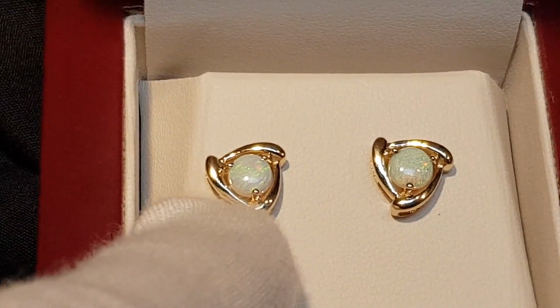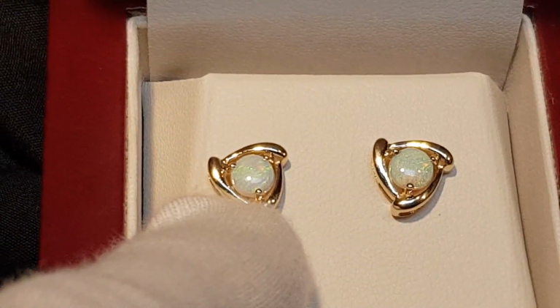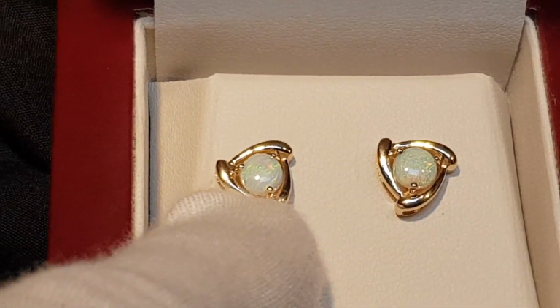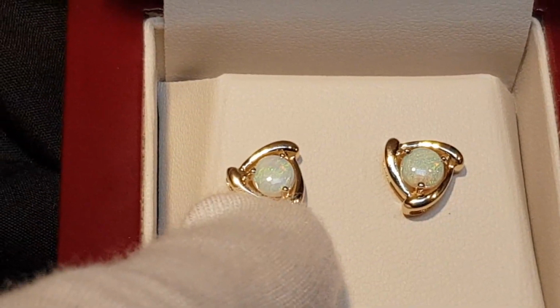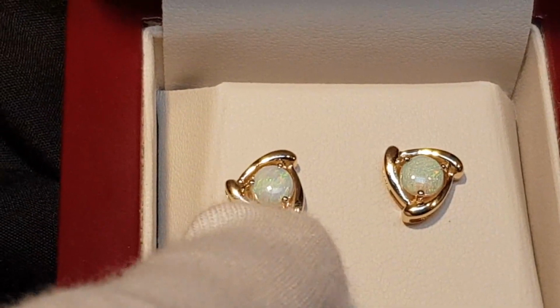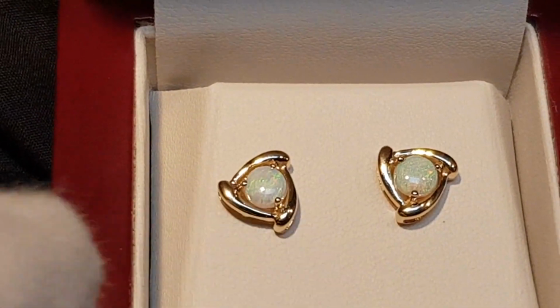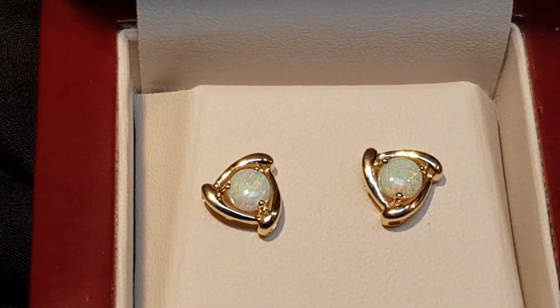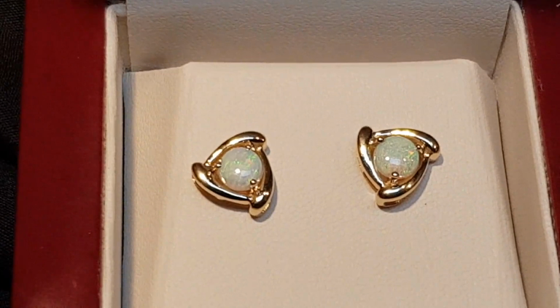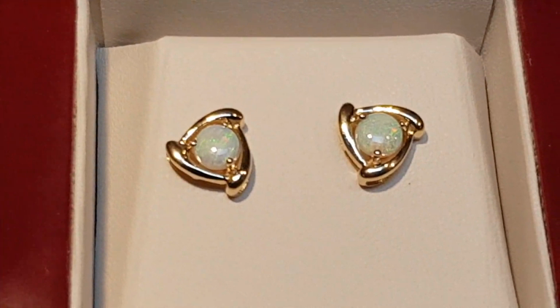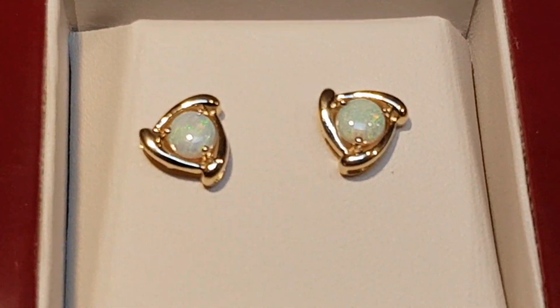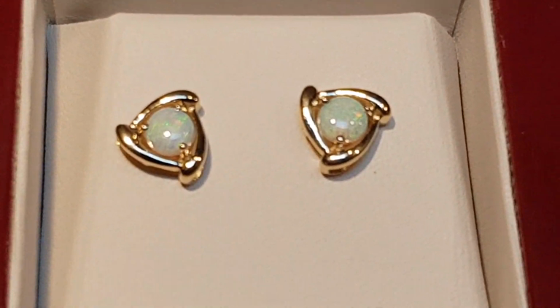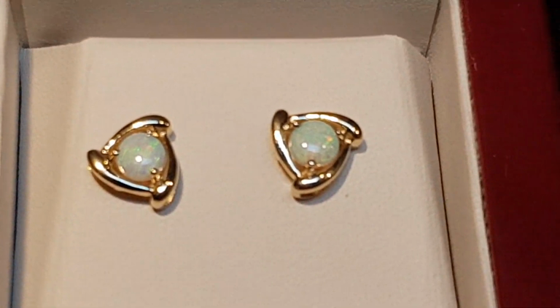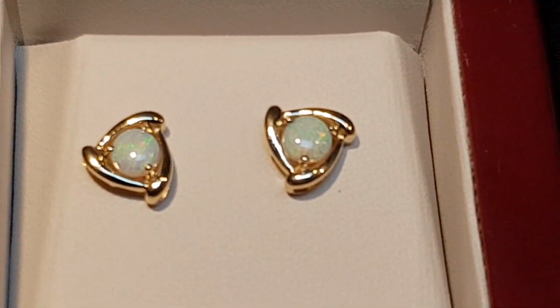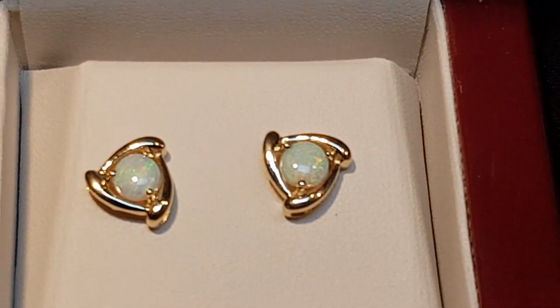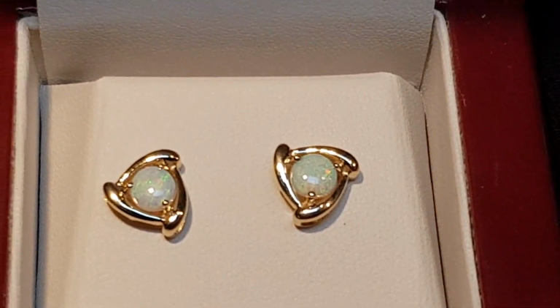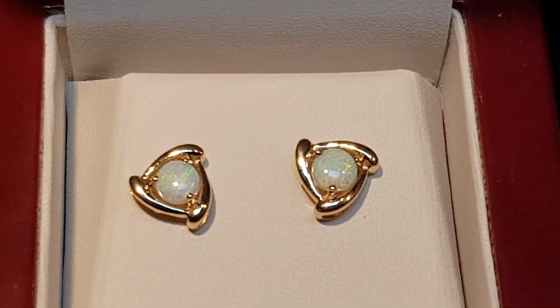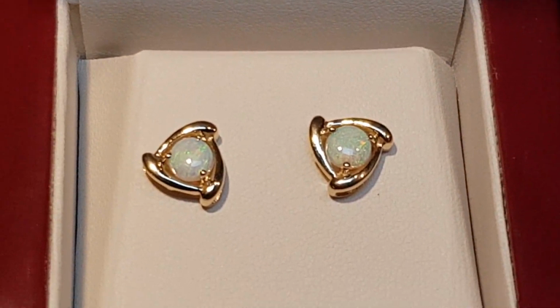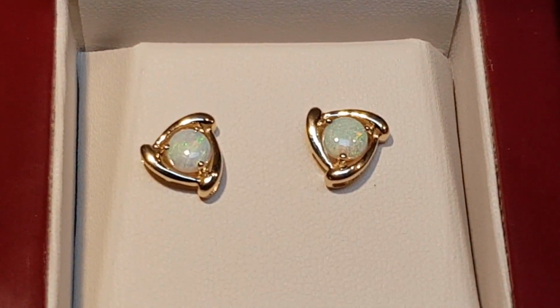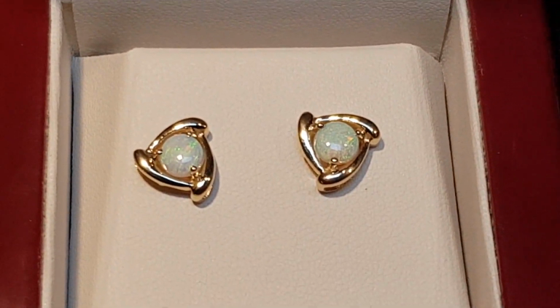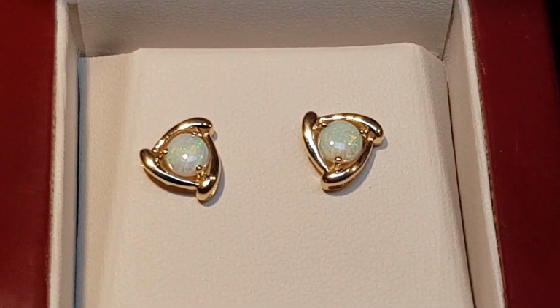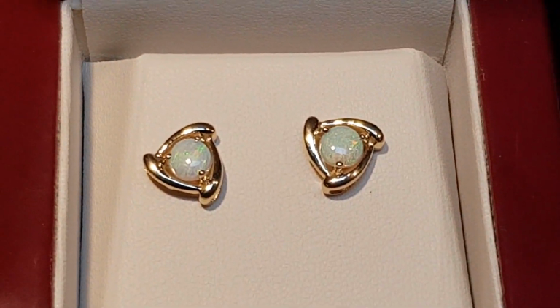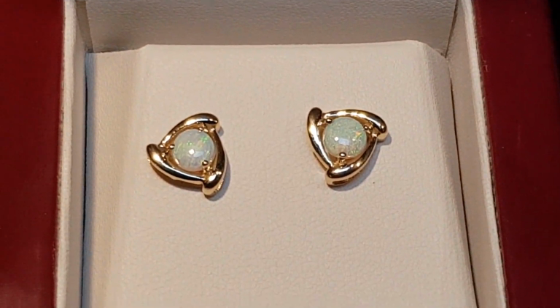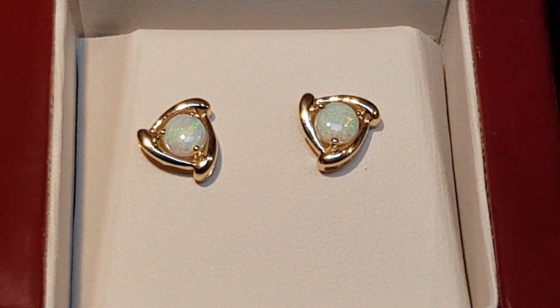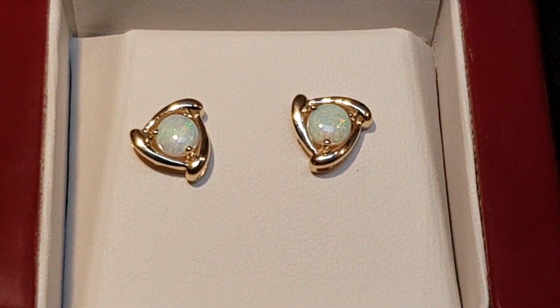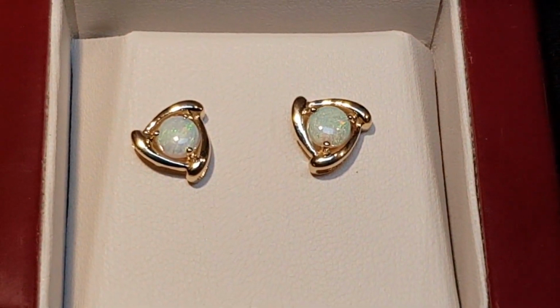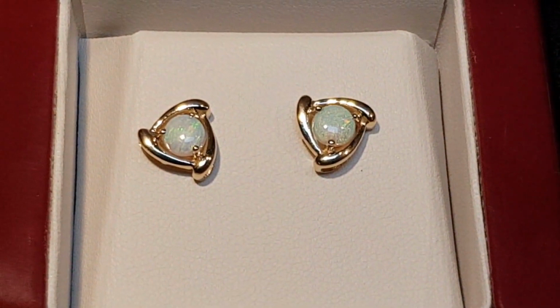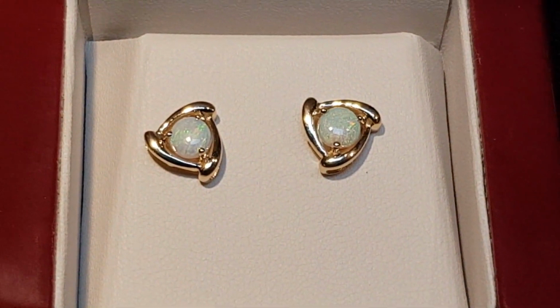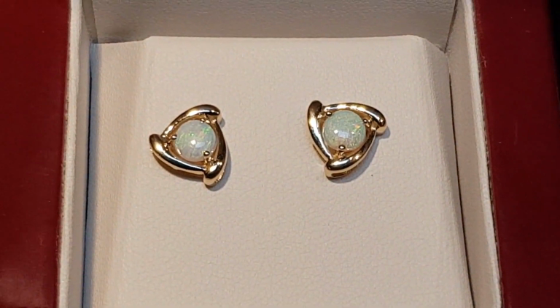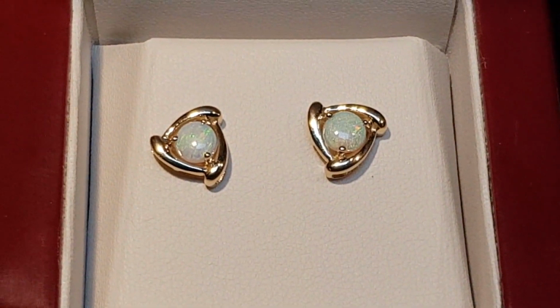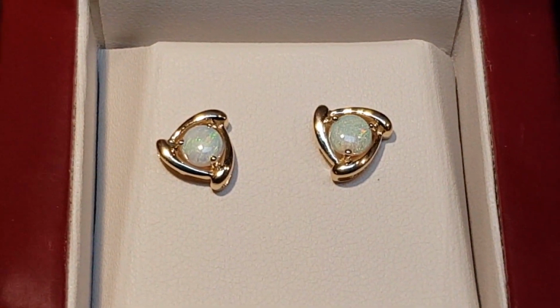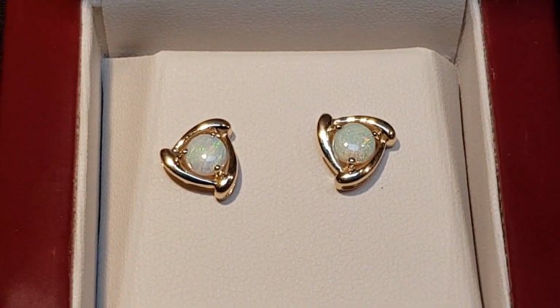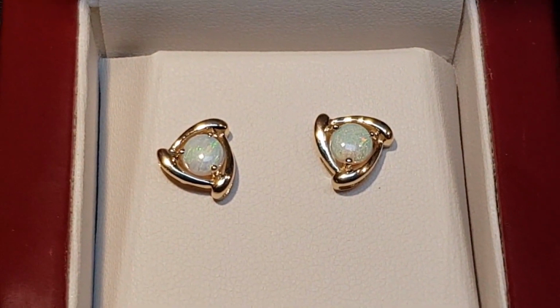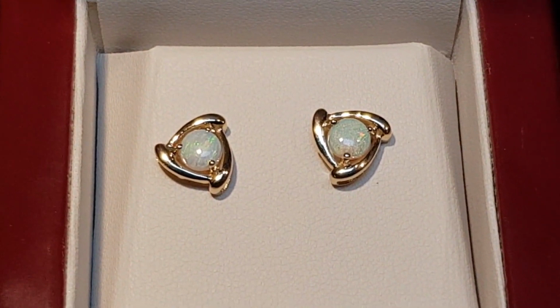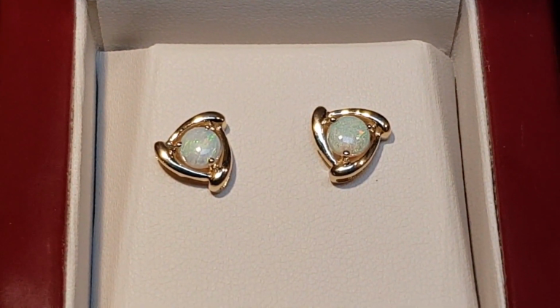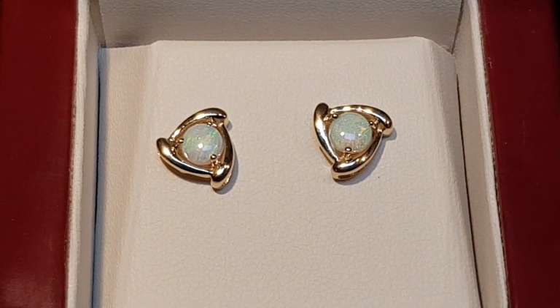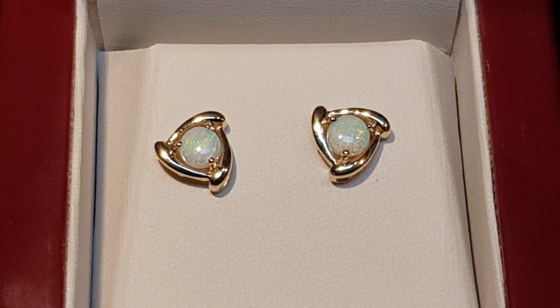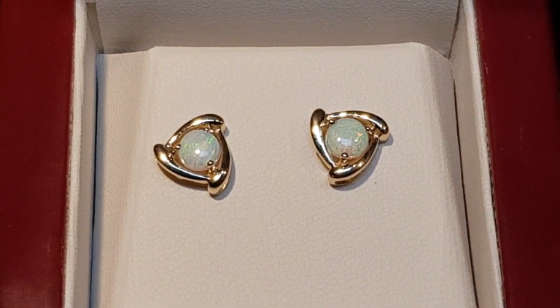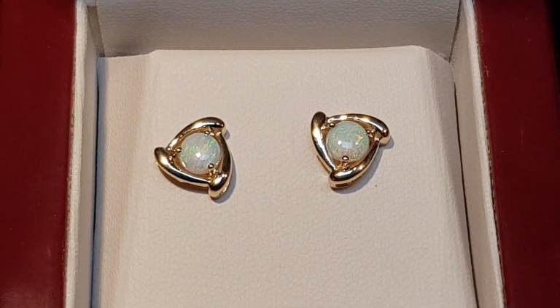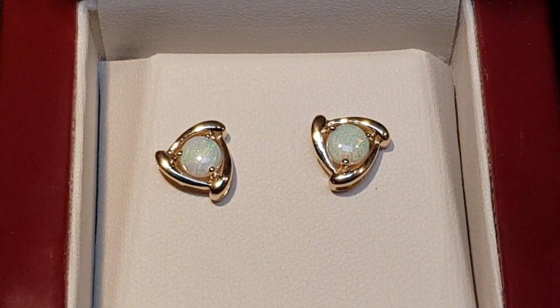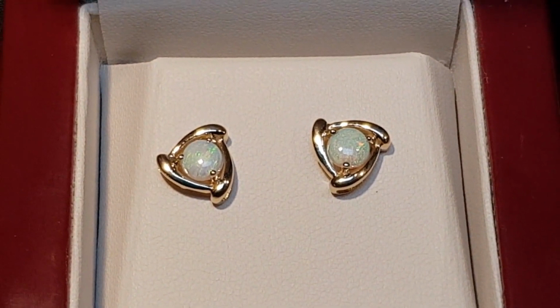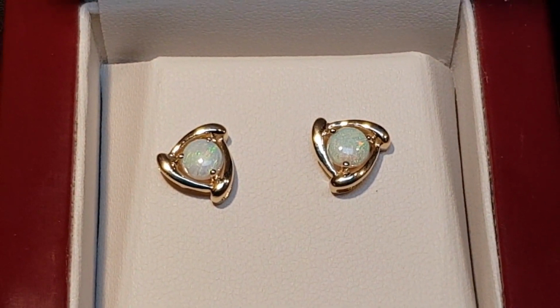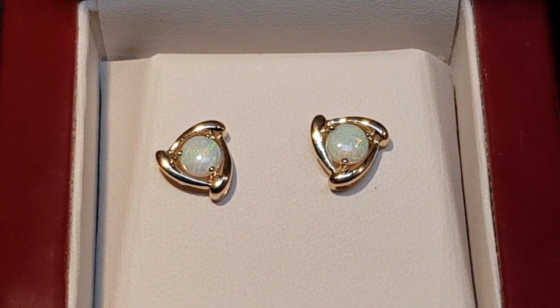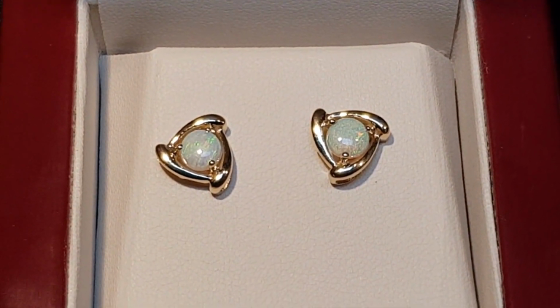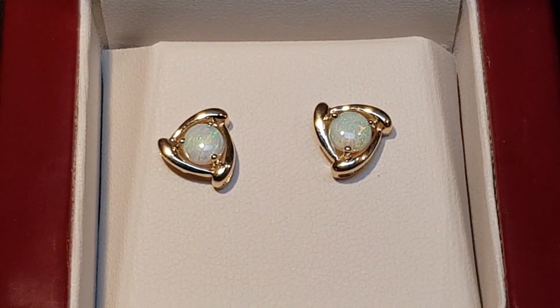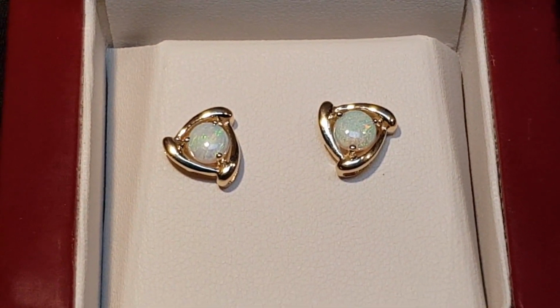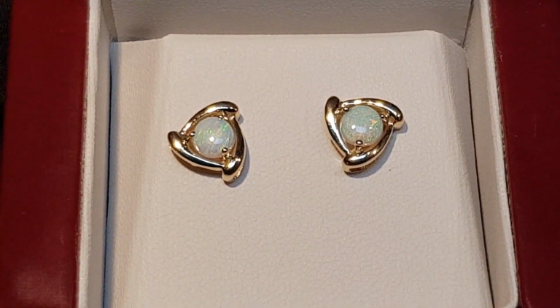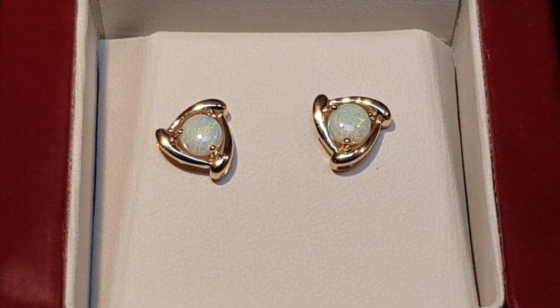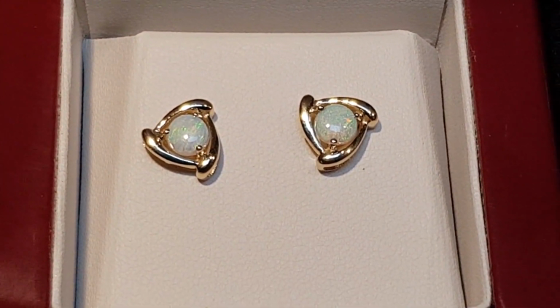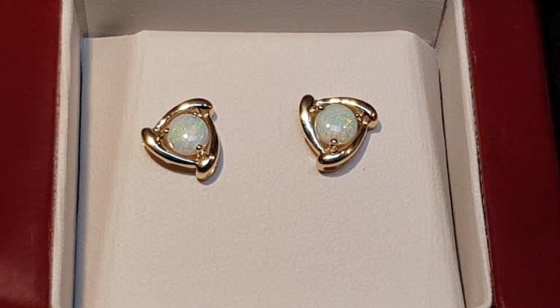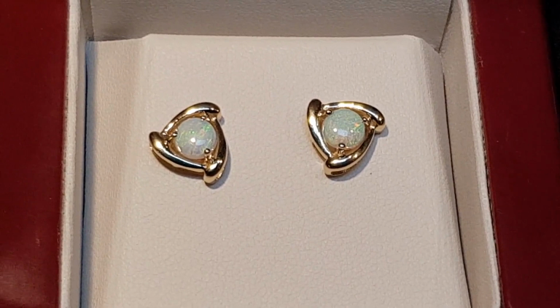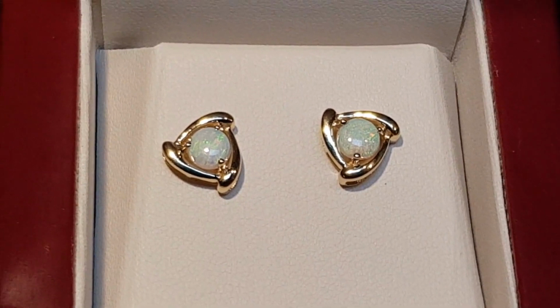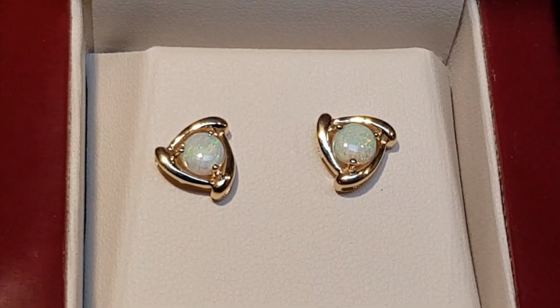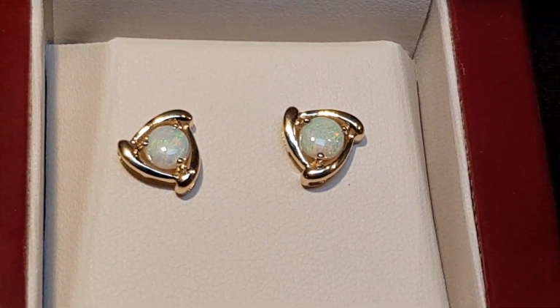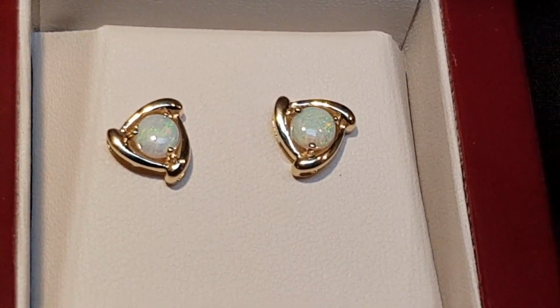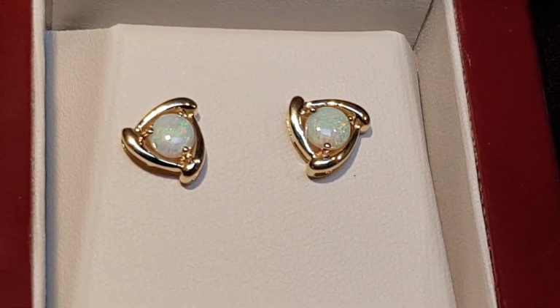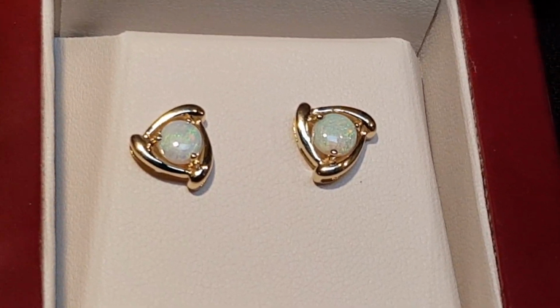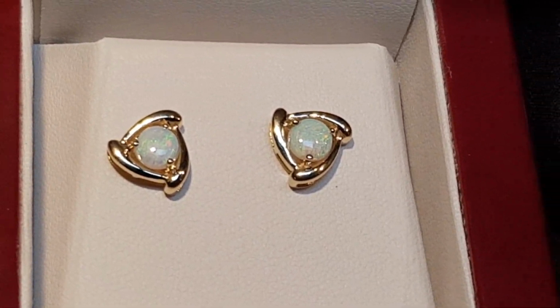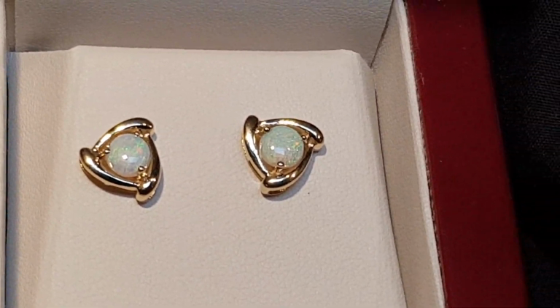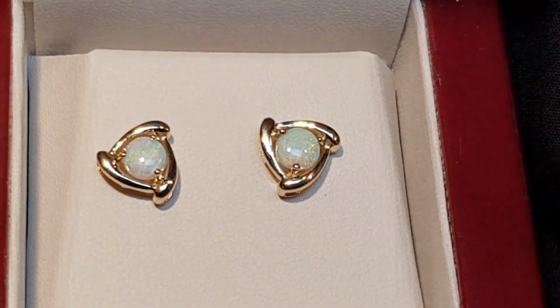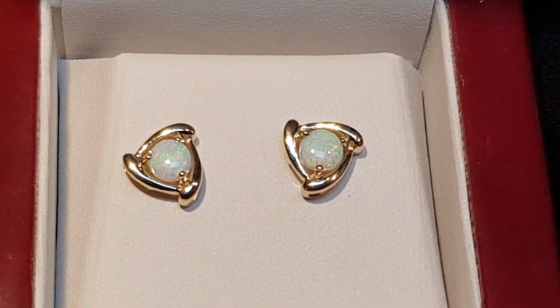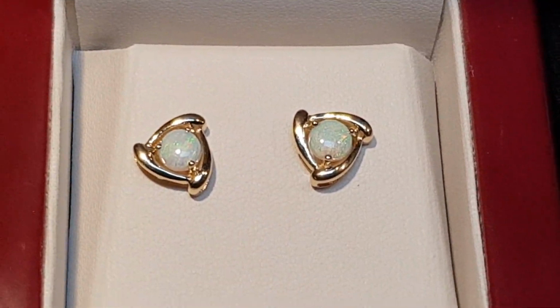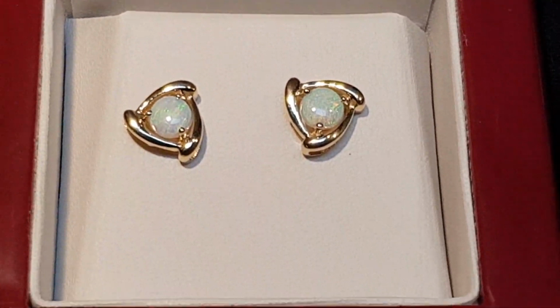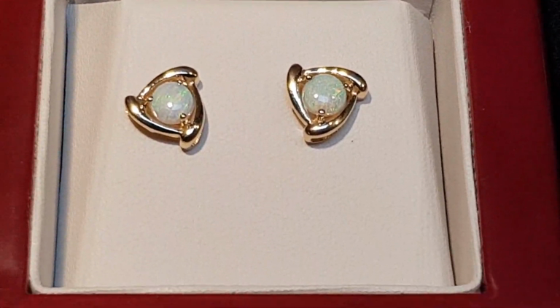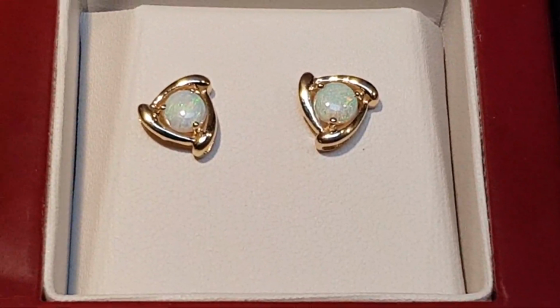These opals, just for your own knowledge, are from Coober Pedy in South Australia — that's where they live underground.